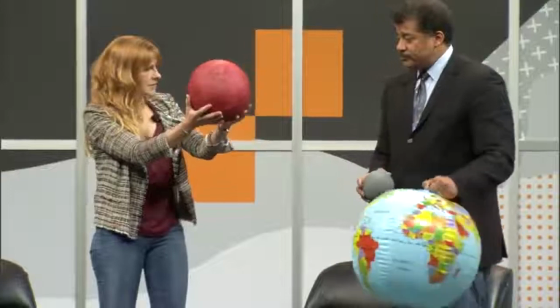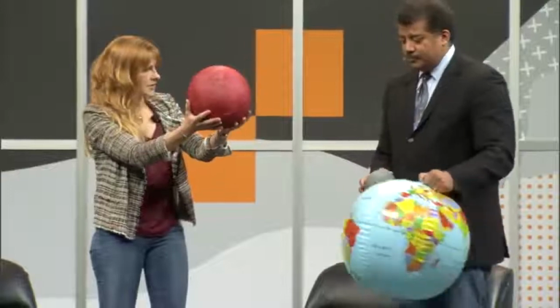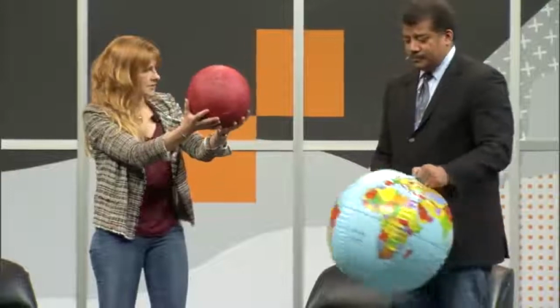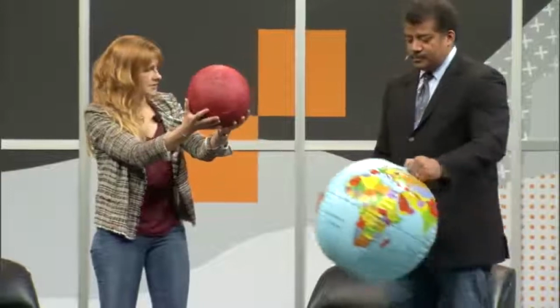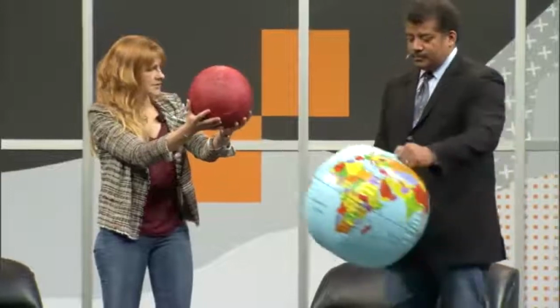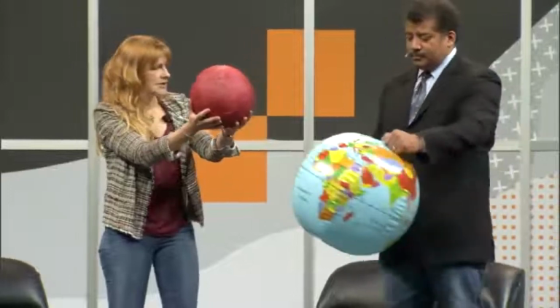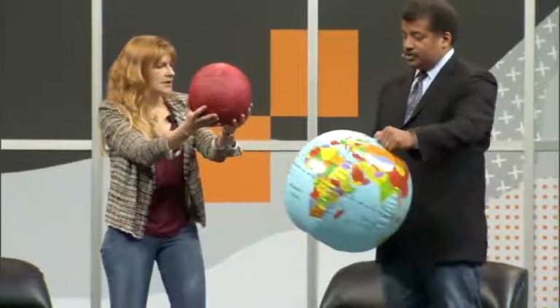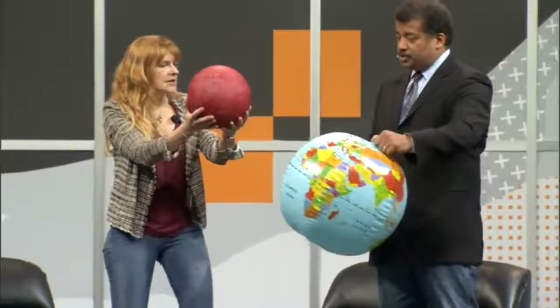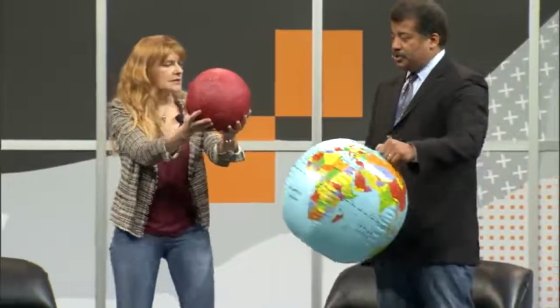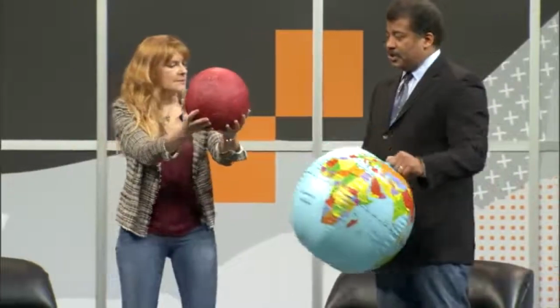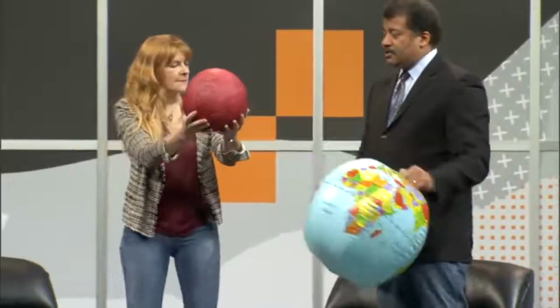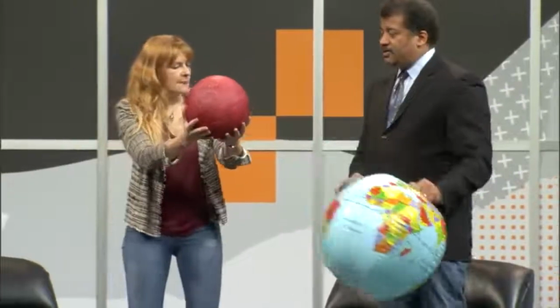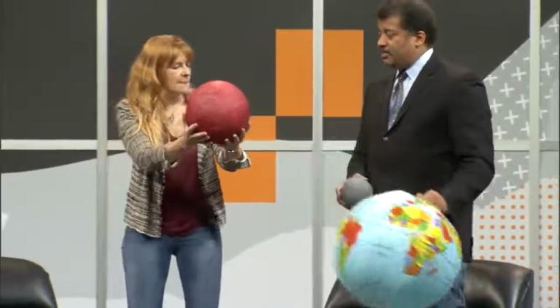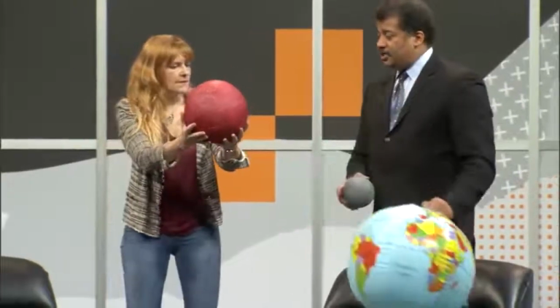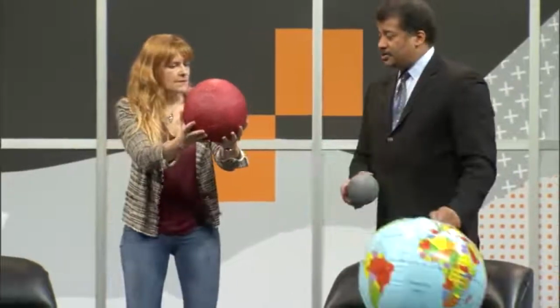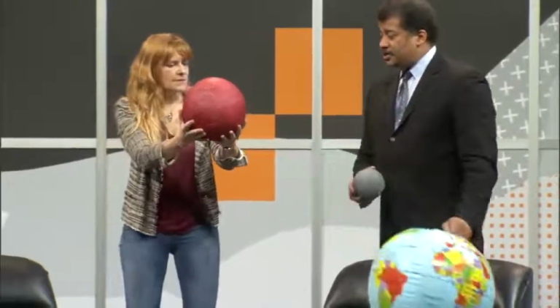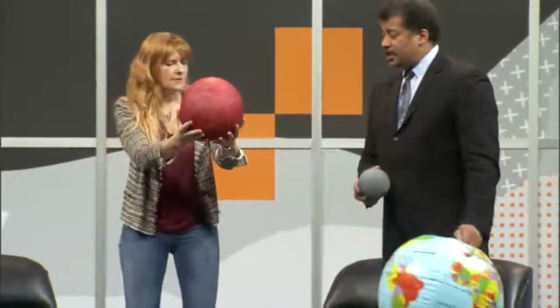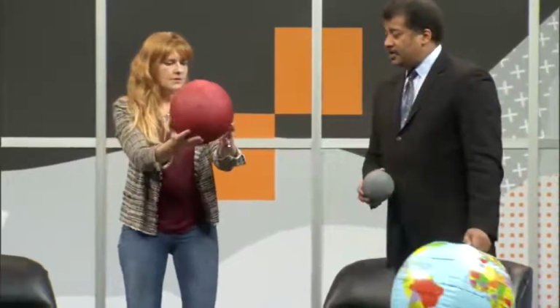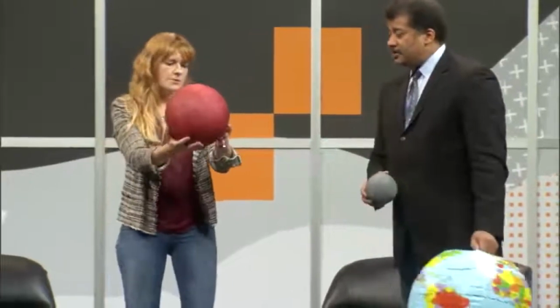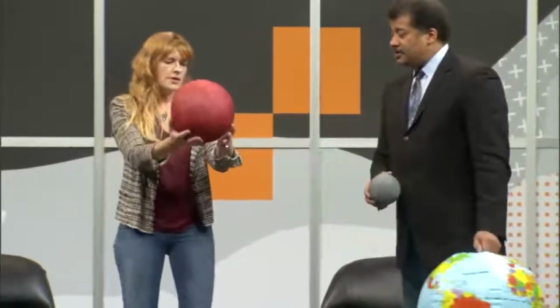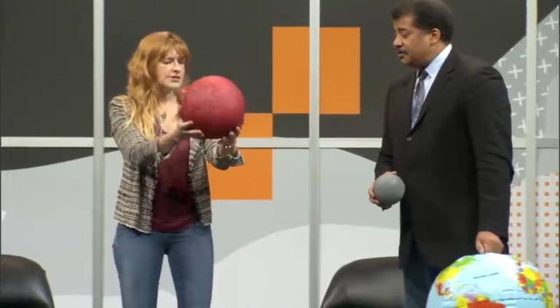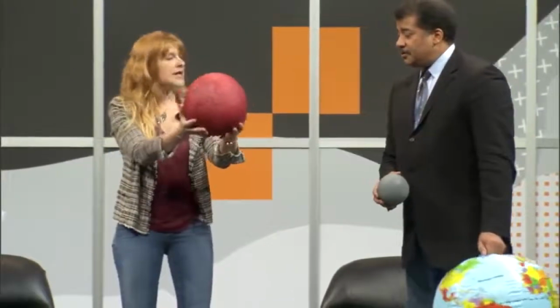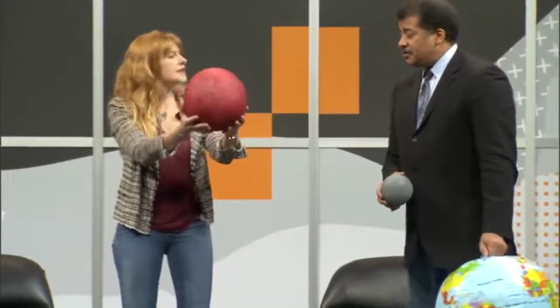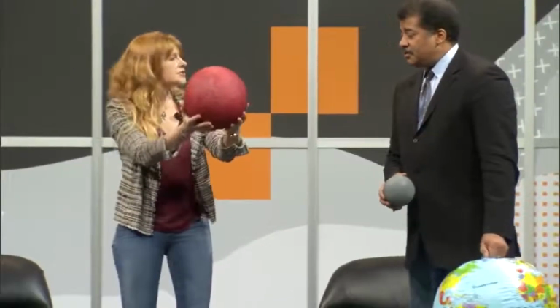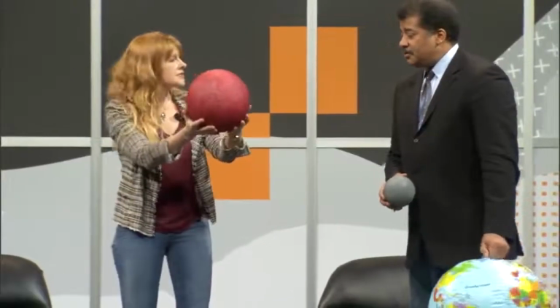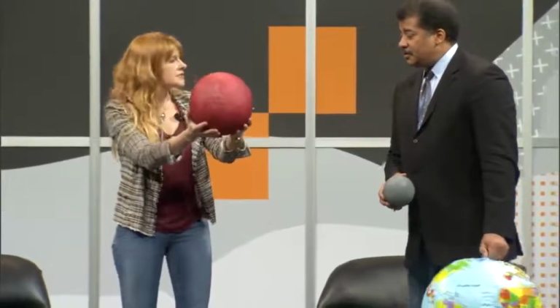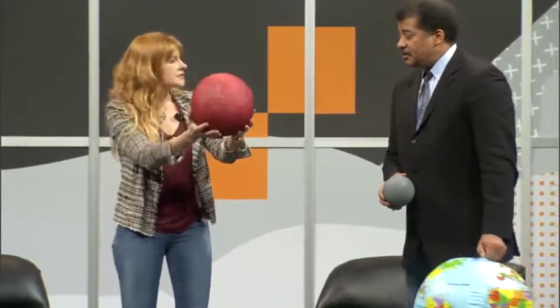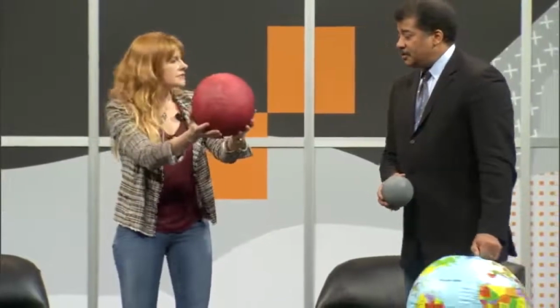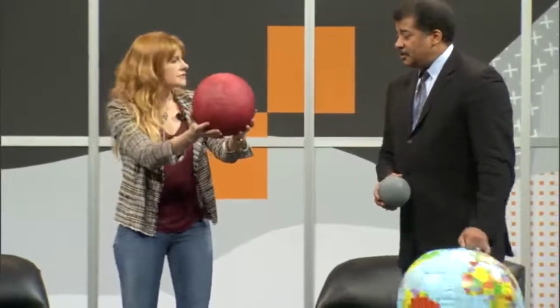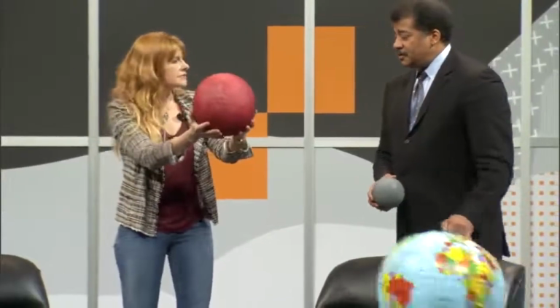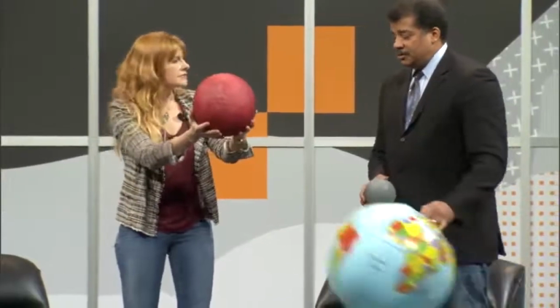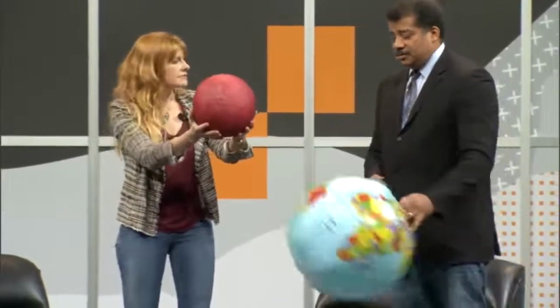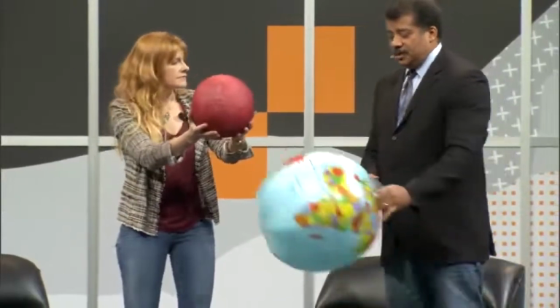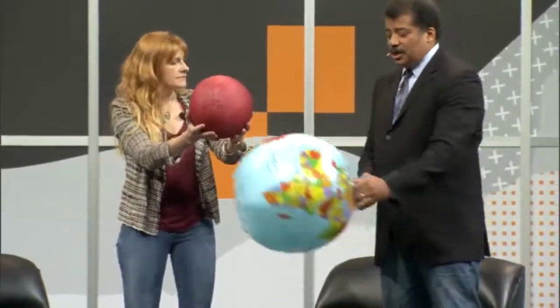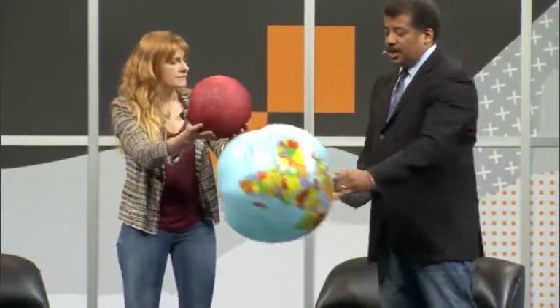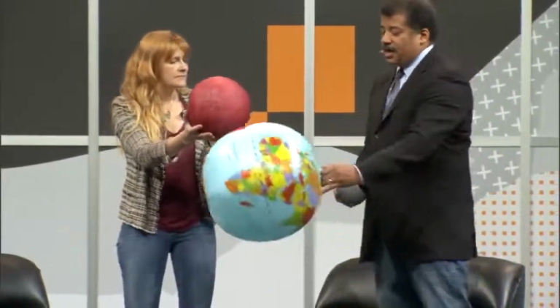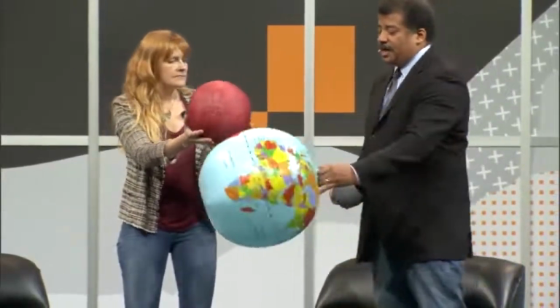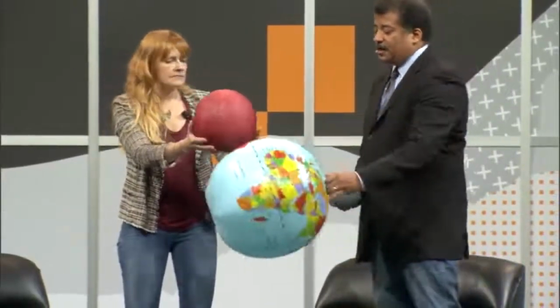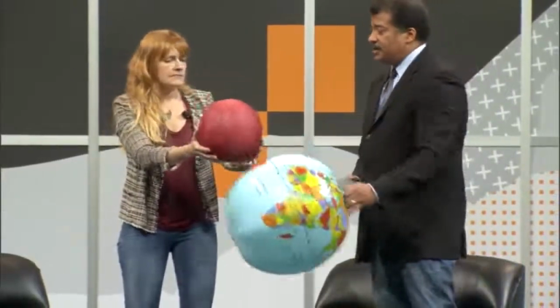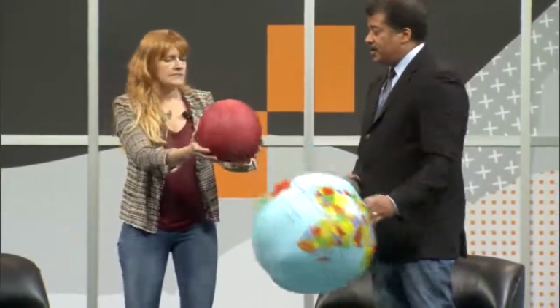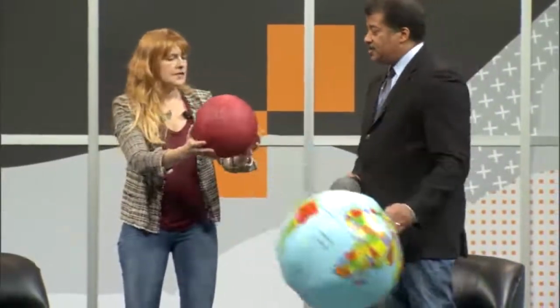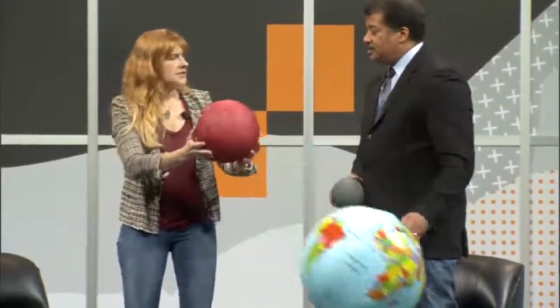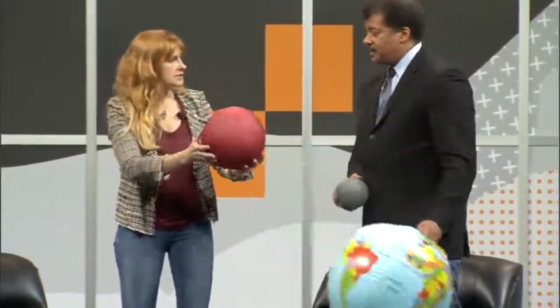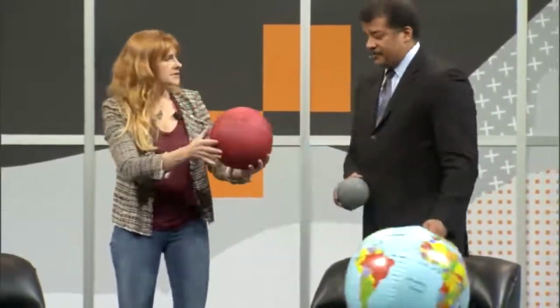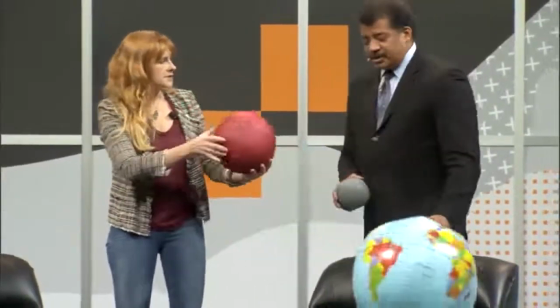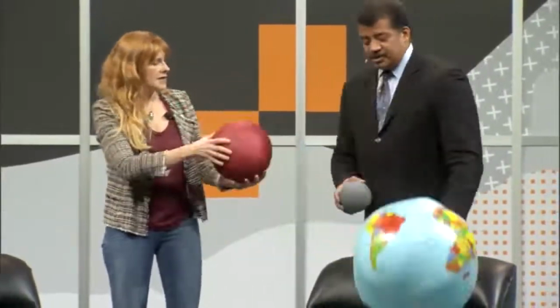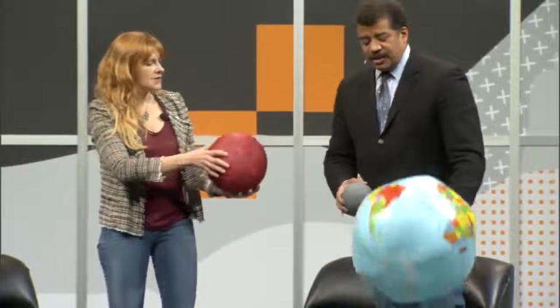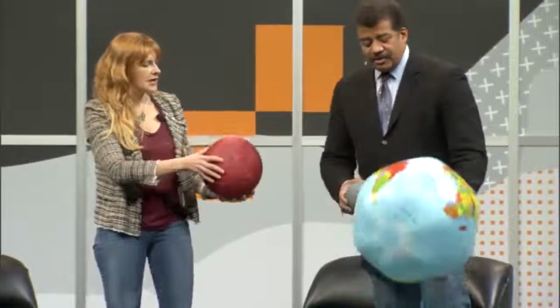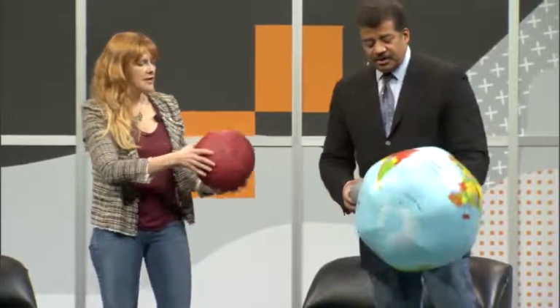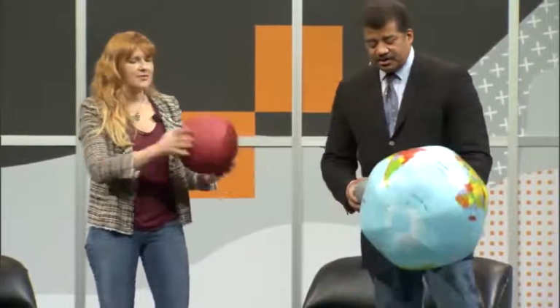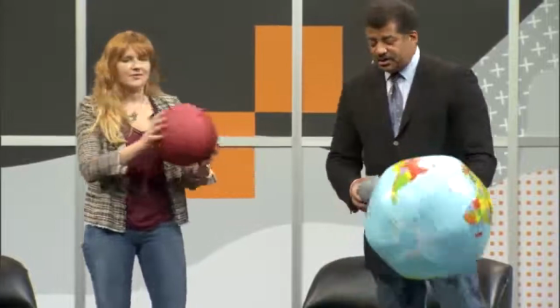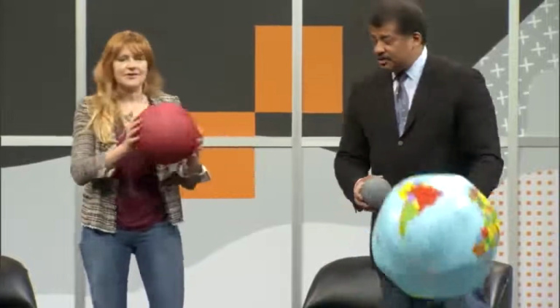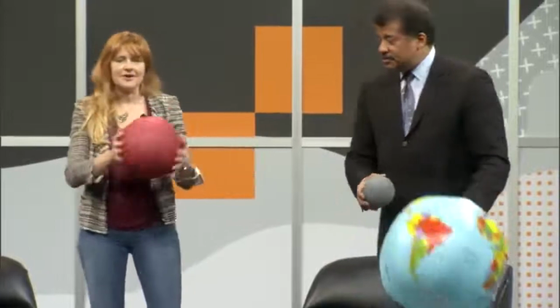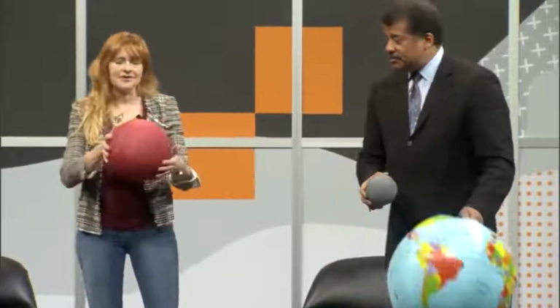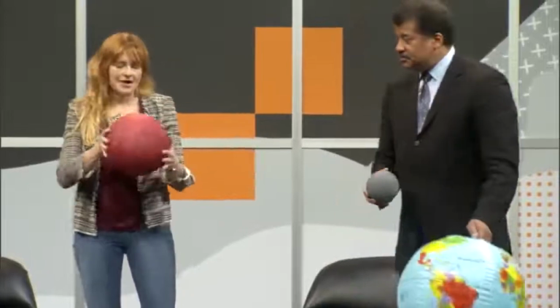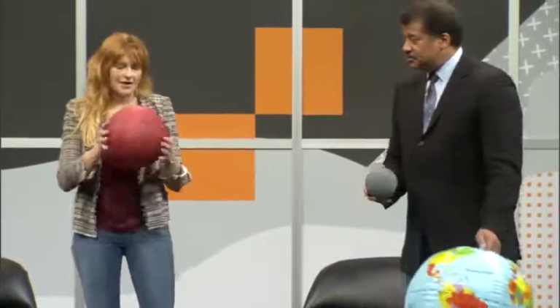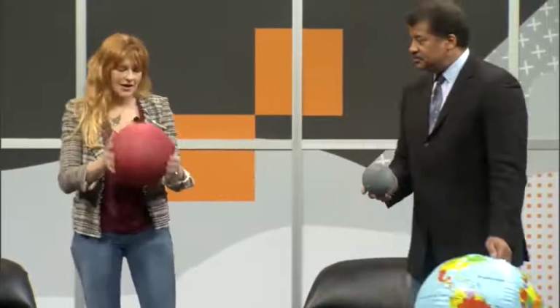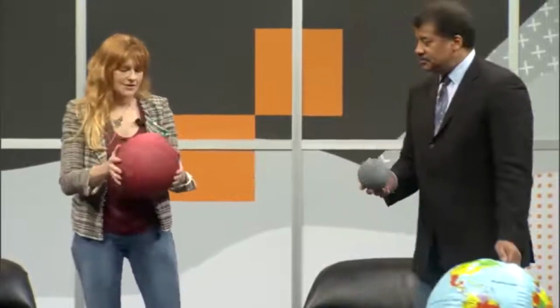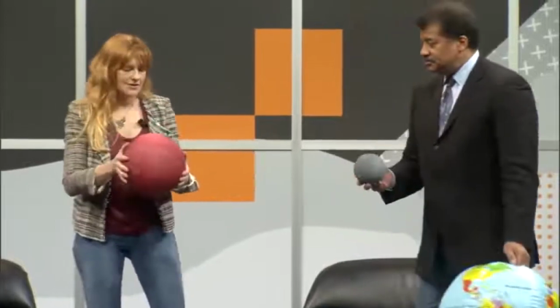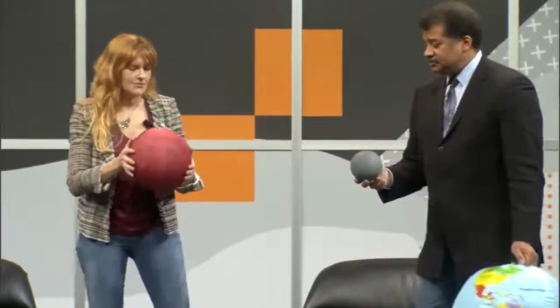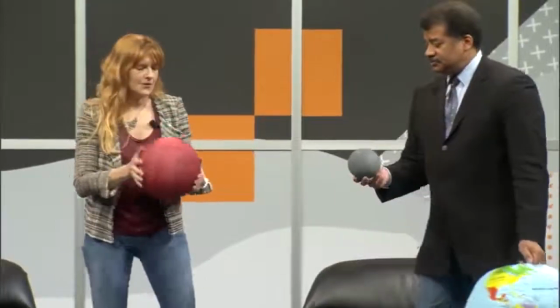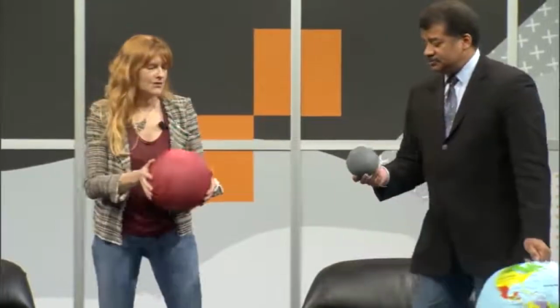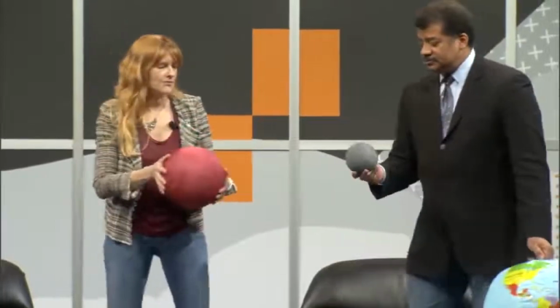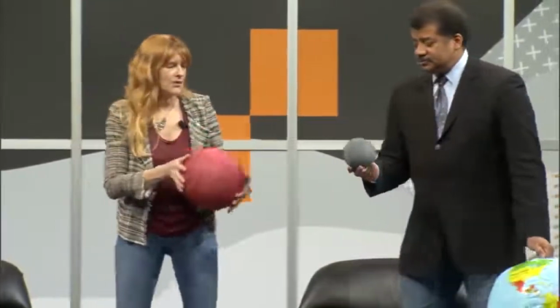Mars. Sure, that could be Mars, yeah. It could be Mars — 10 inches? Yeah, that's right, 10 inches, is that right? Okay, awesome, we're on a roll.